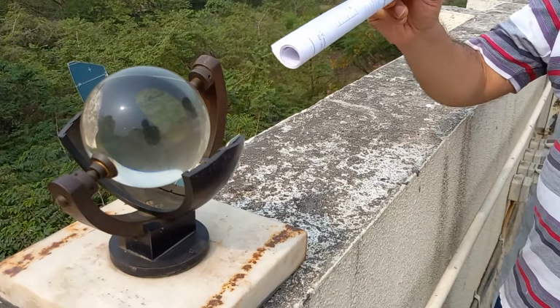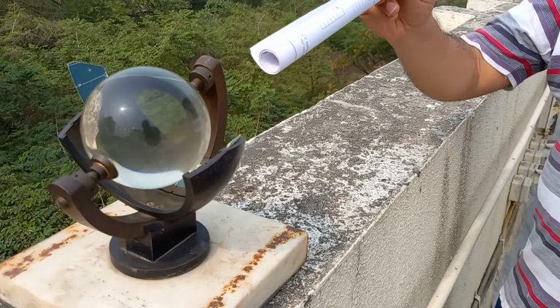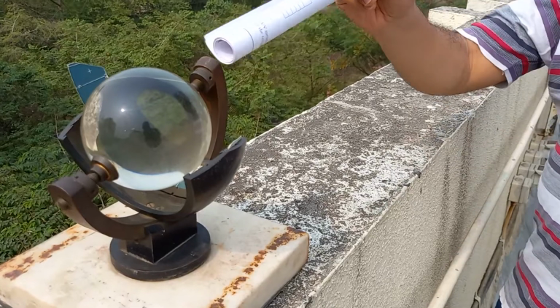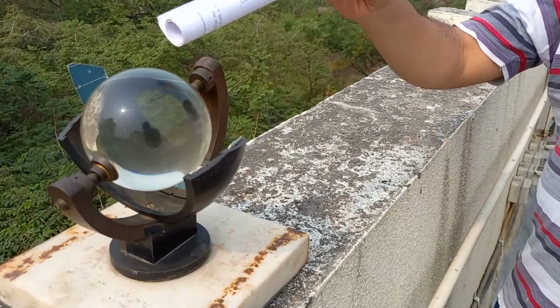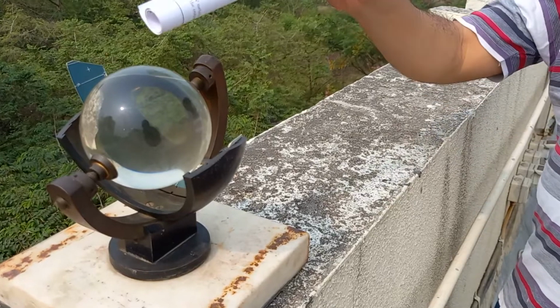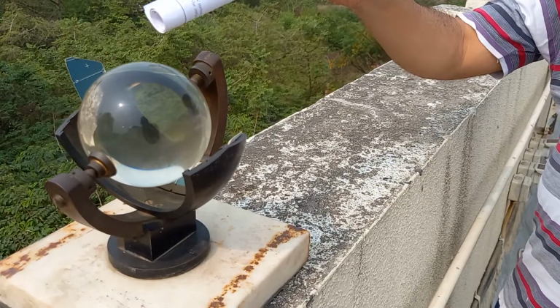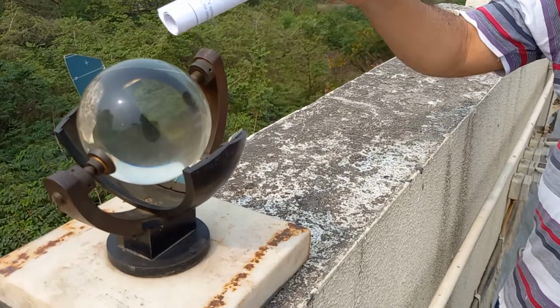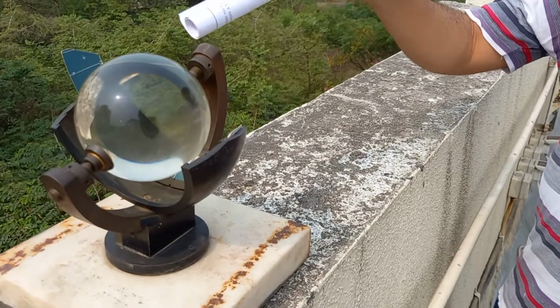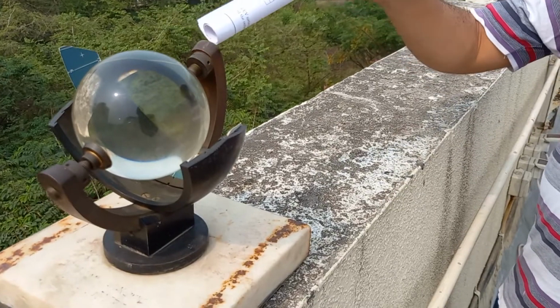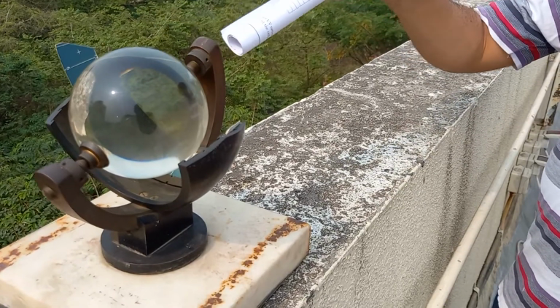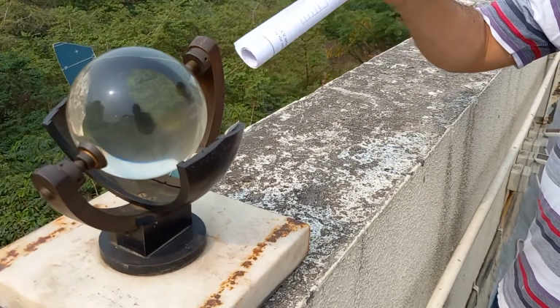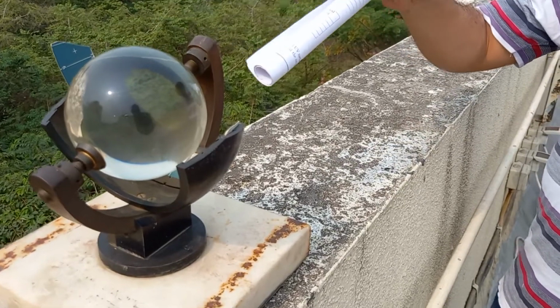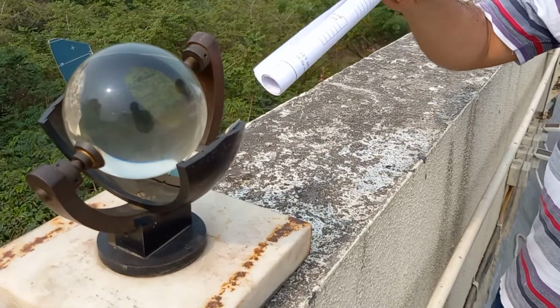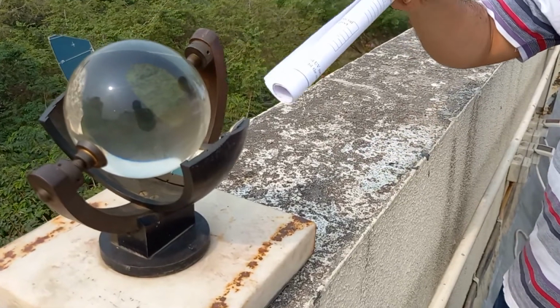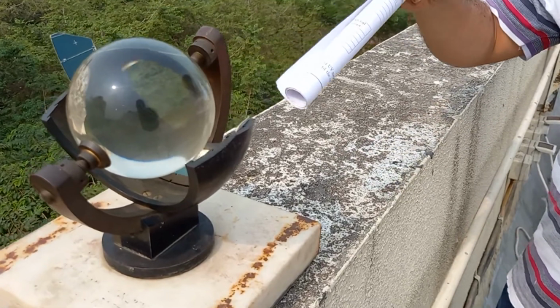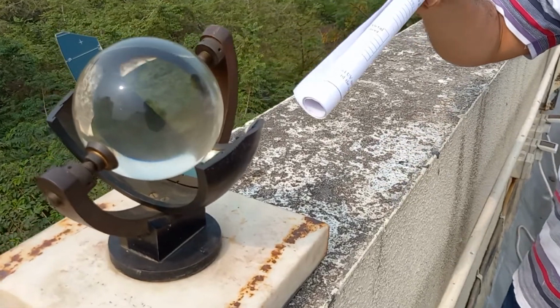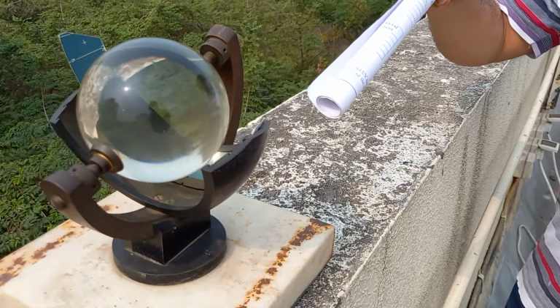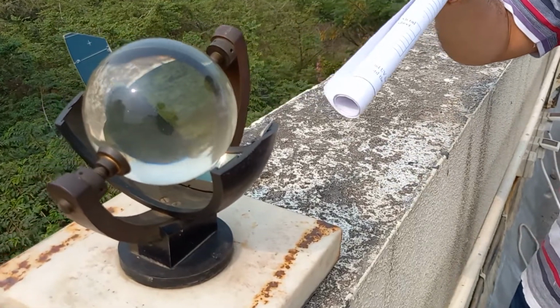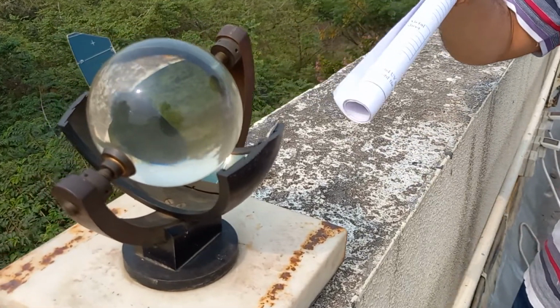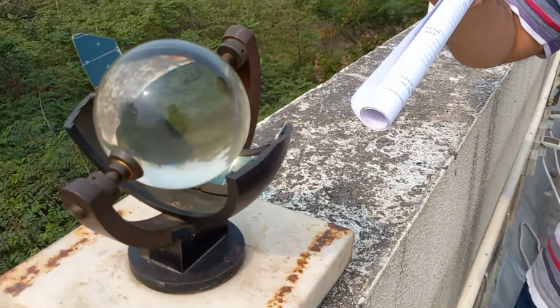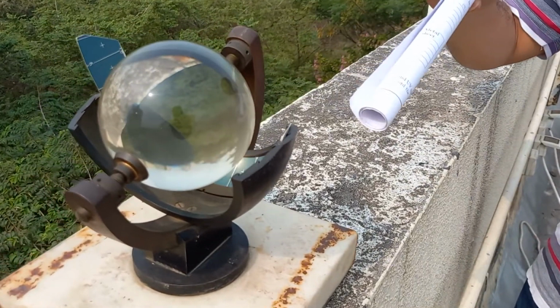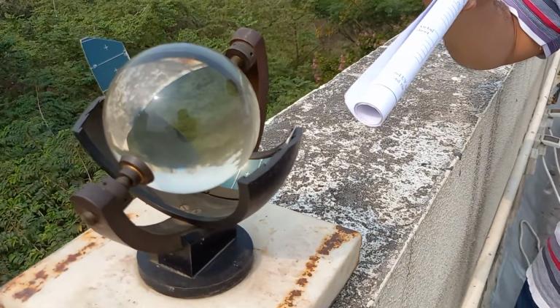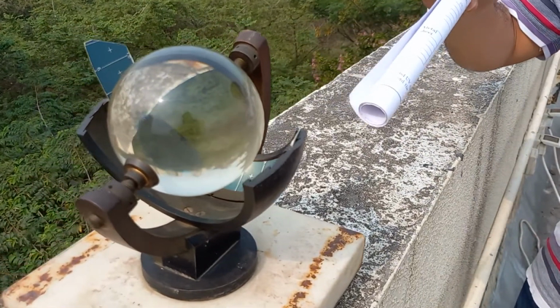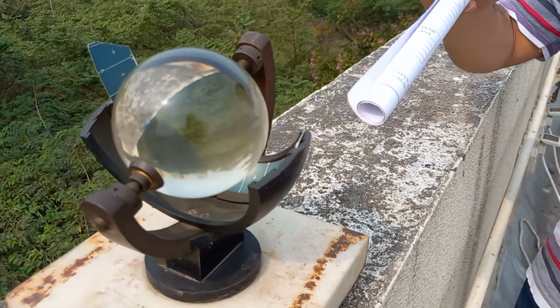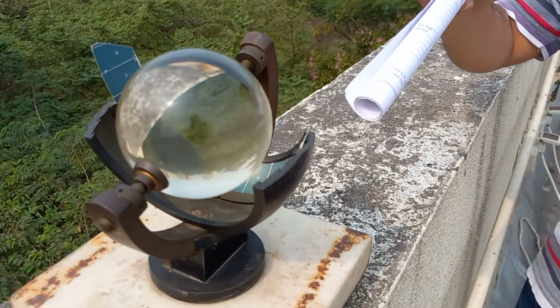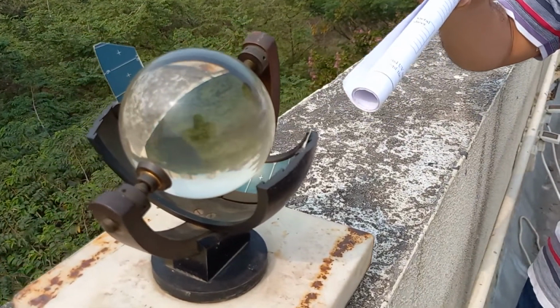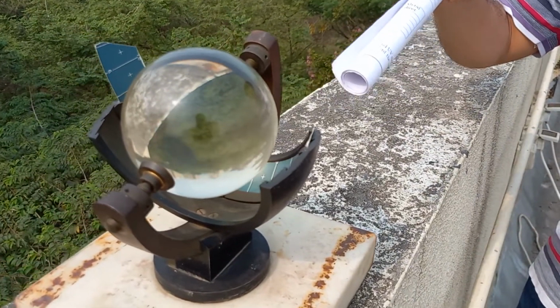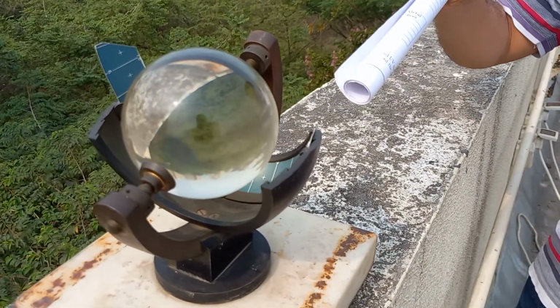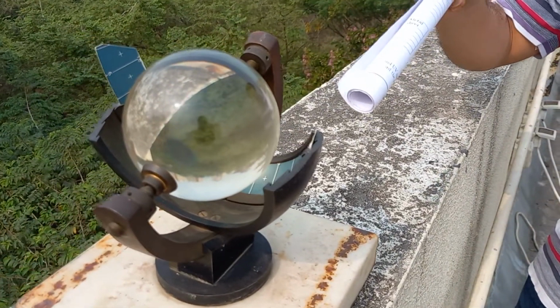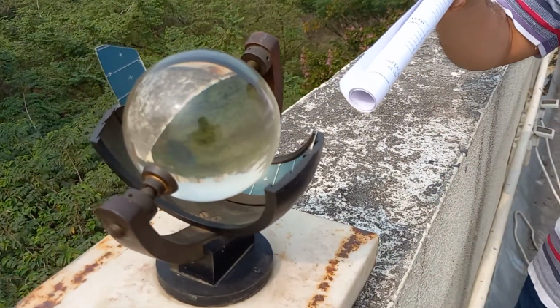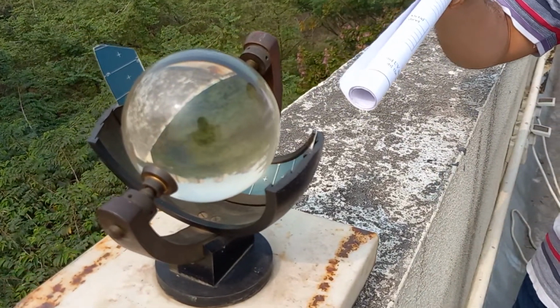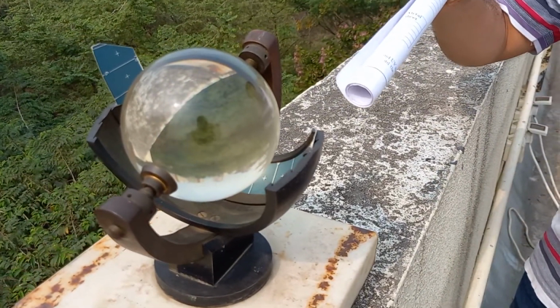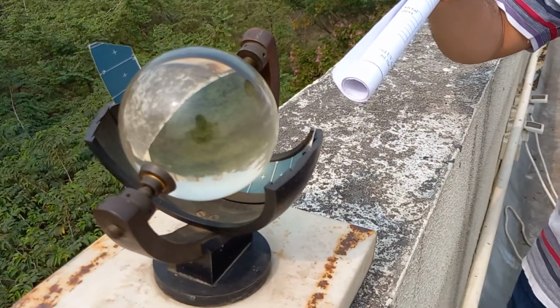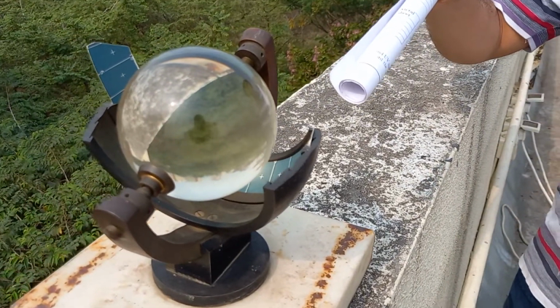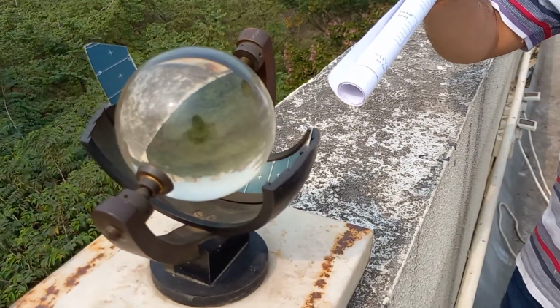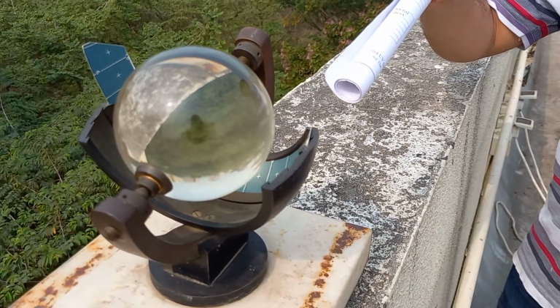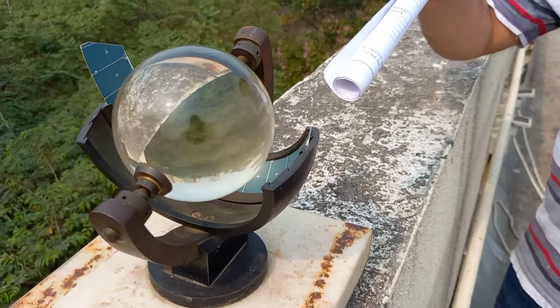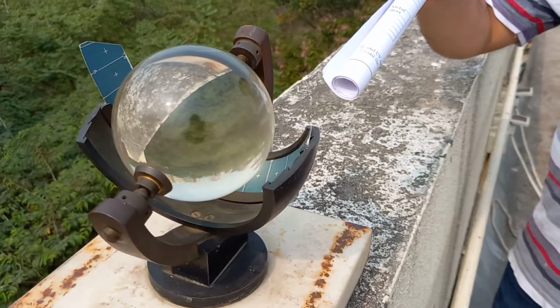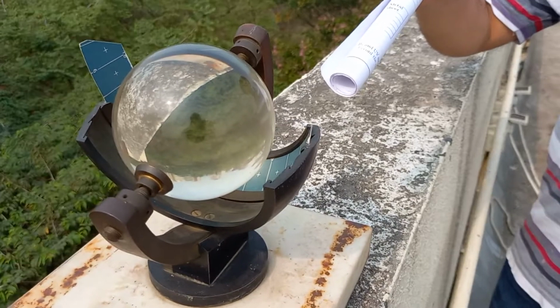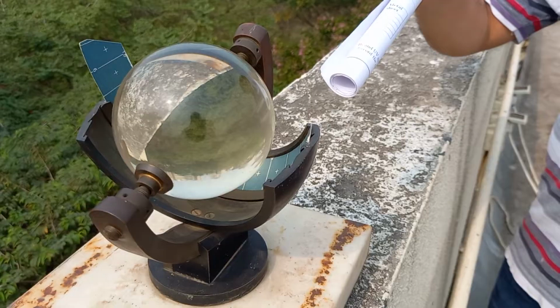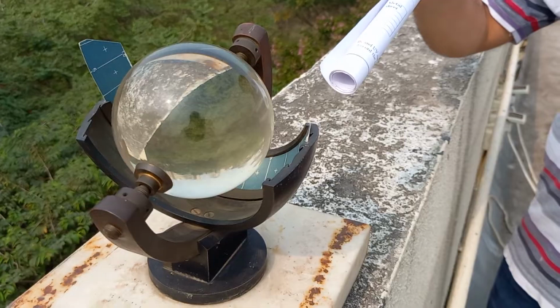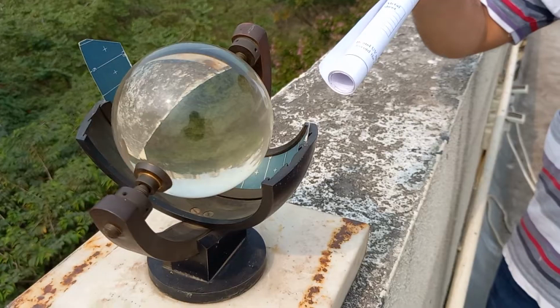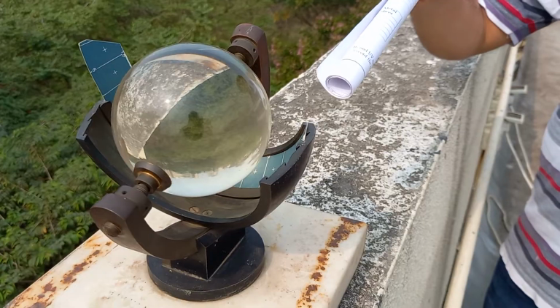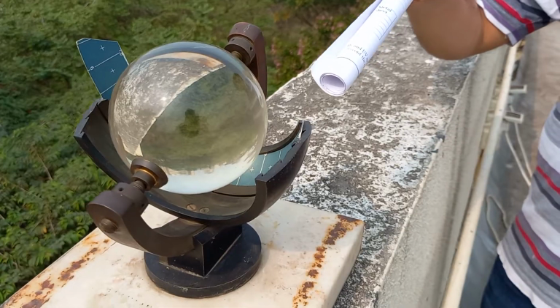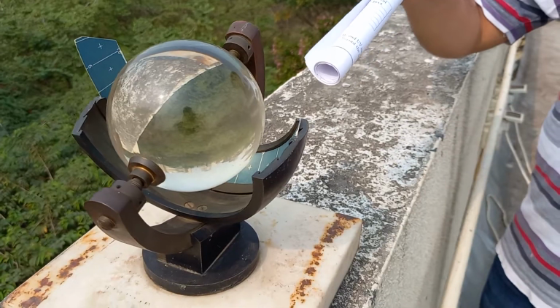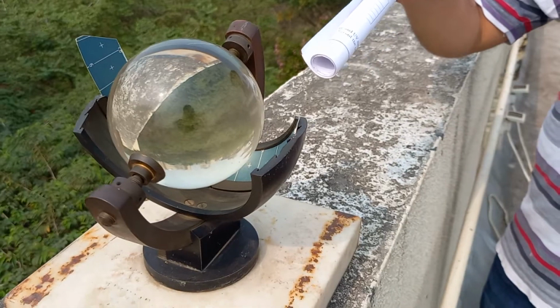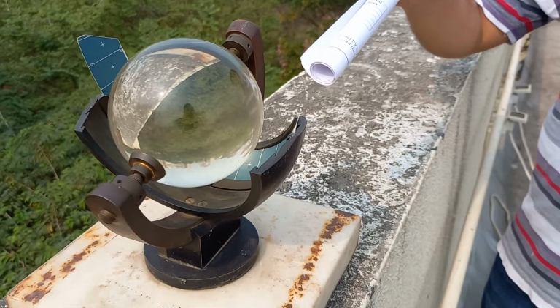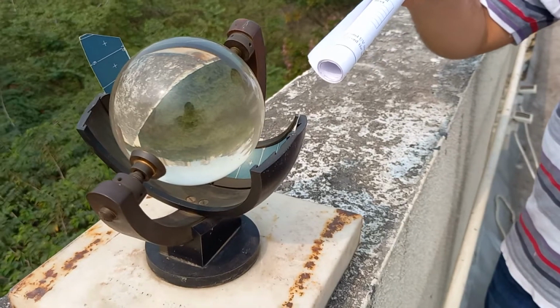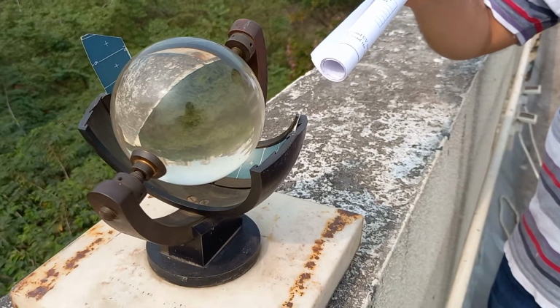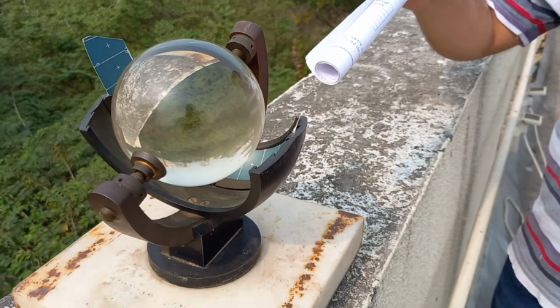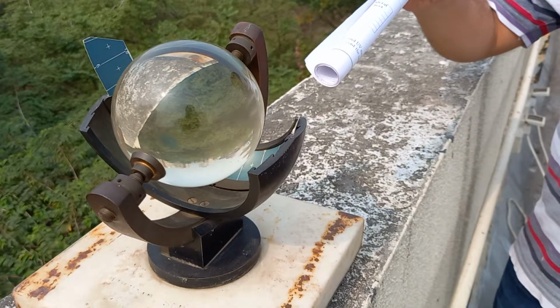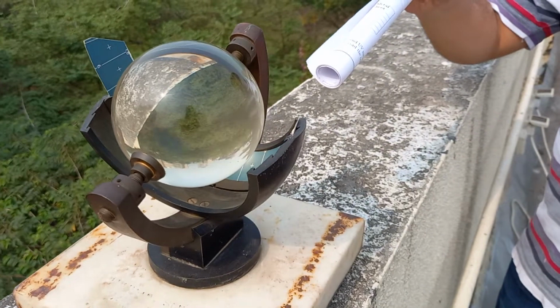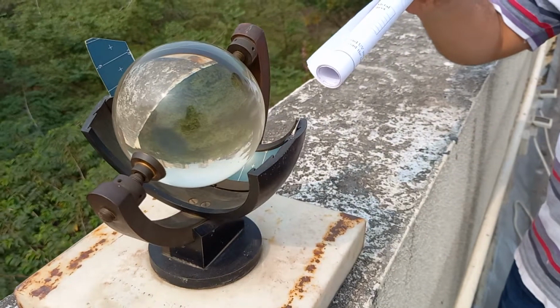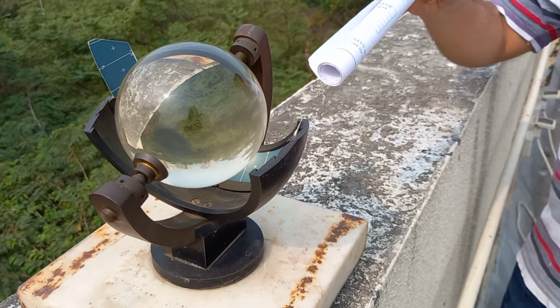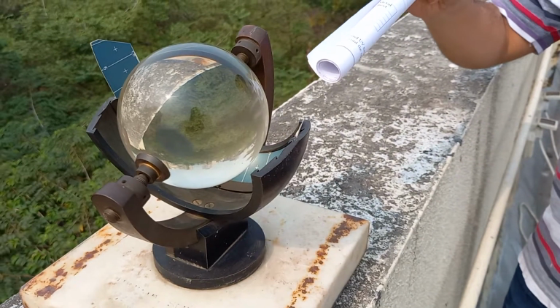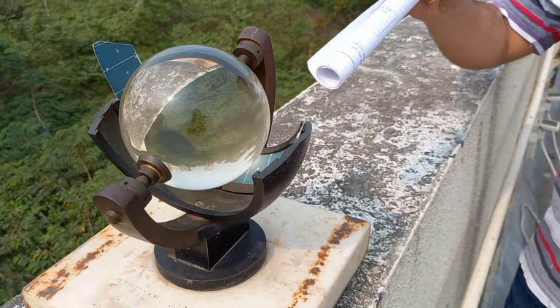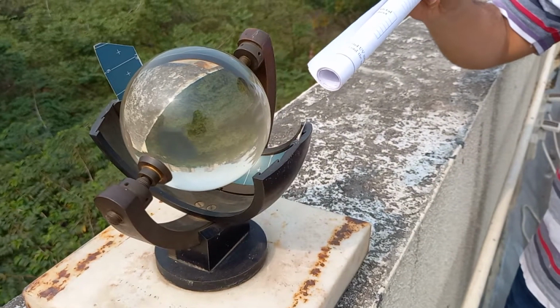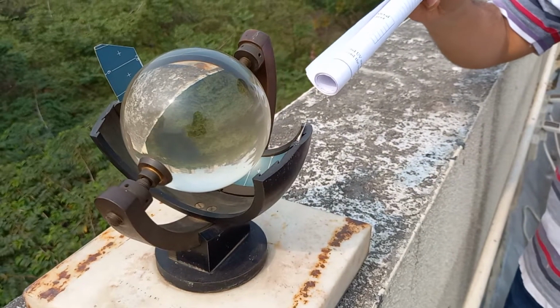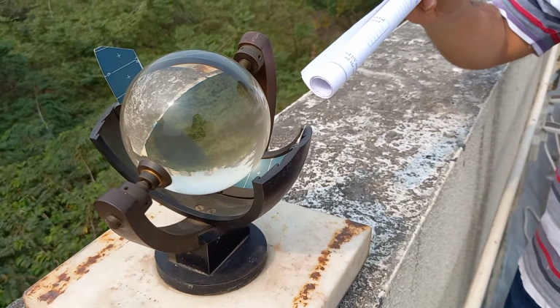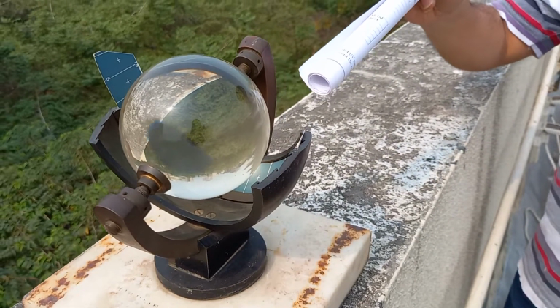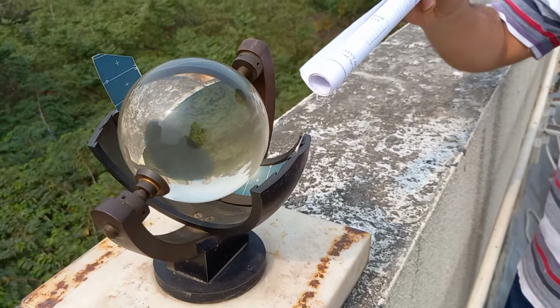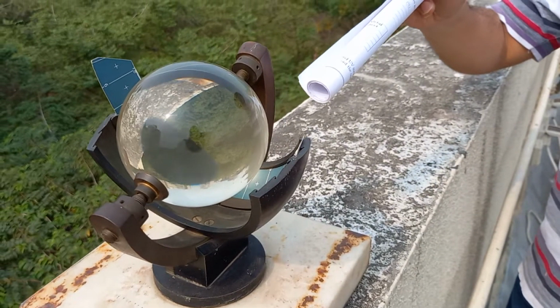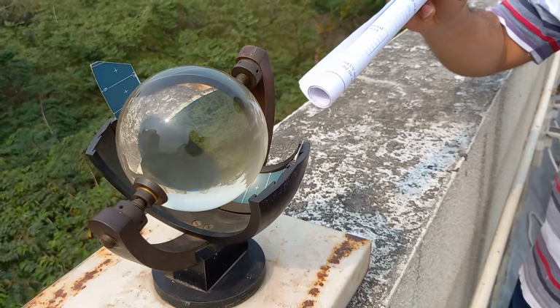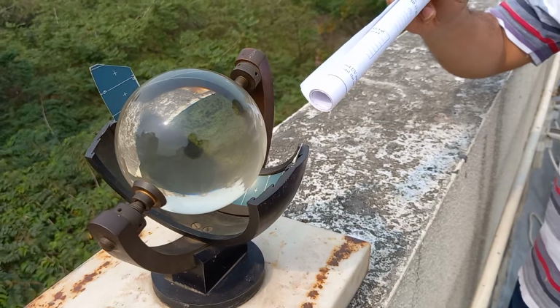This is a sun sign recorder. This device is used to measure the duration of bright sunshine throughout a day.